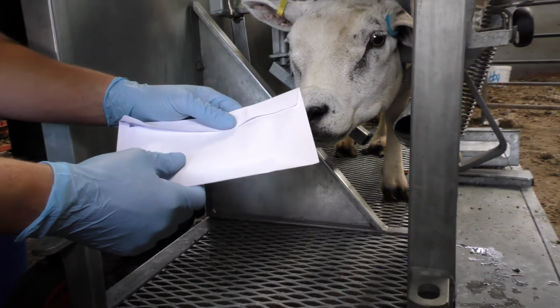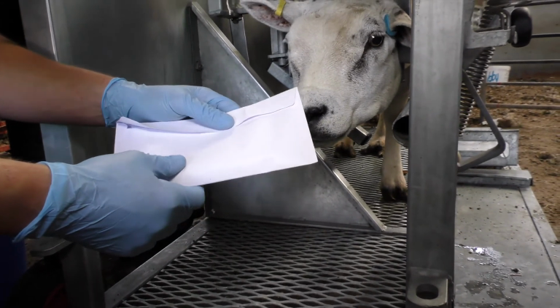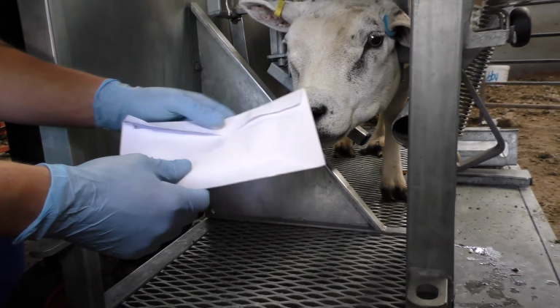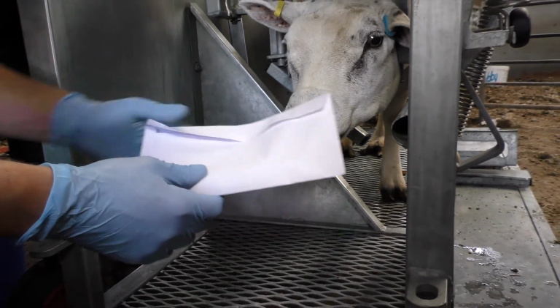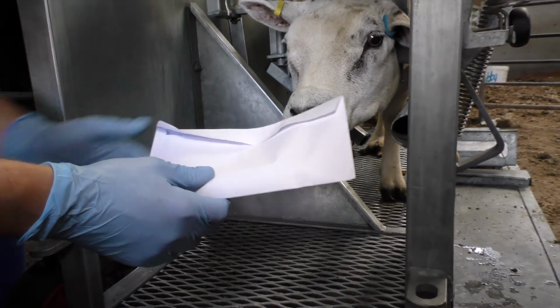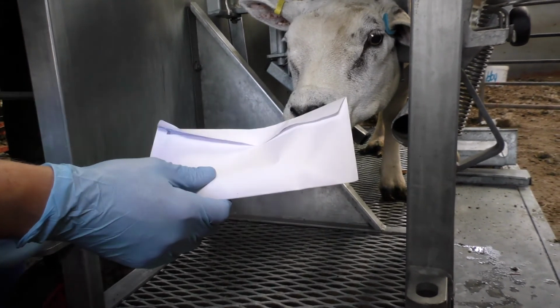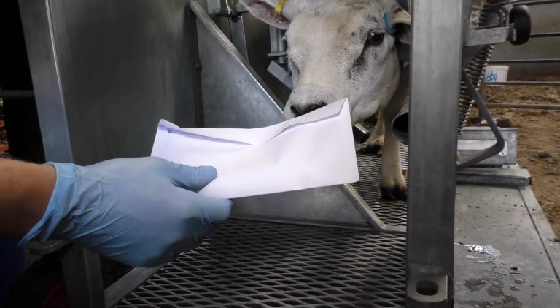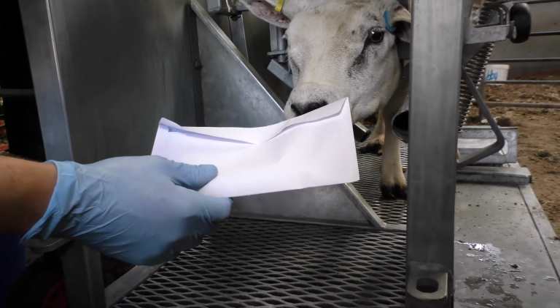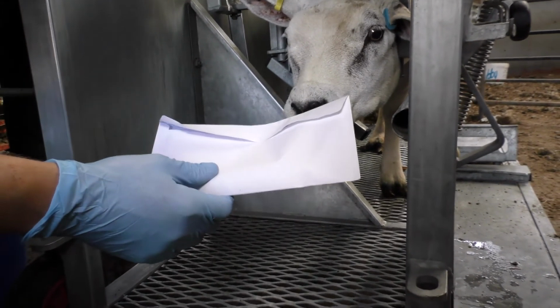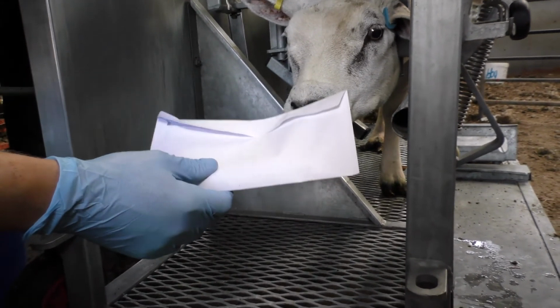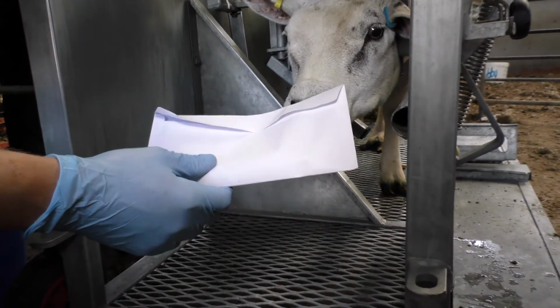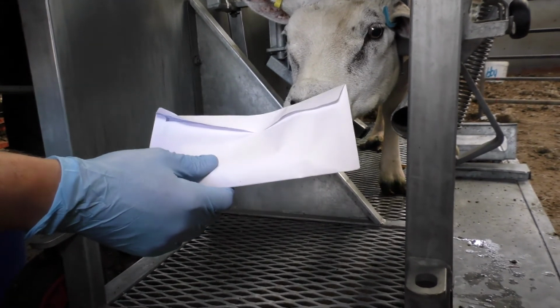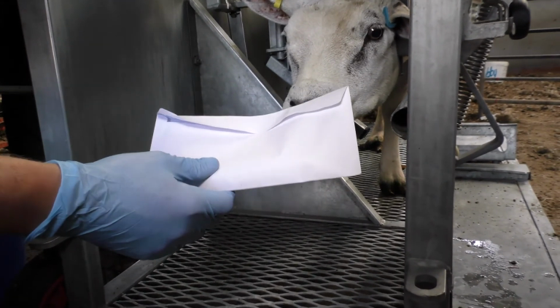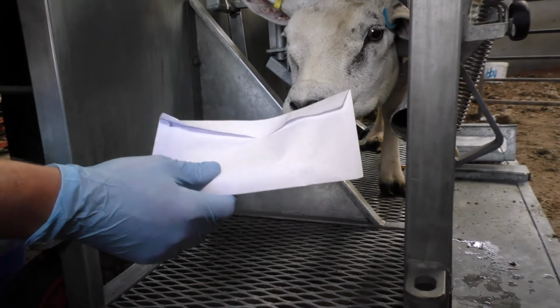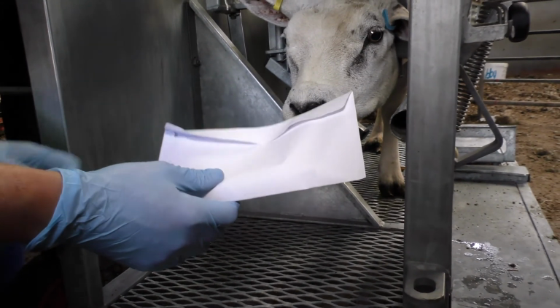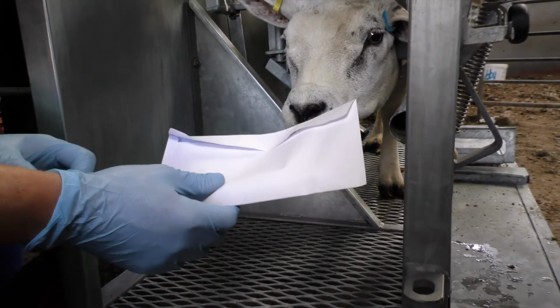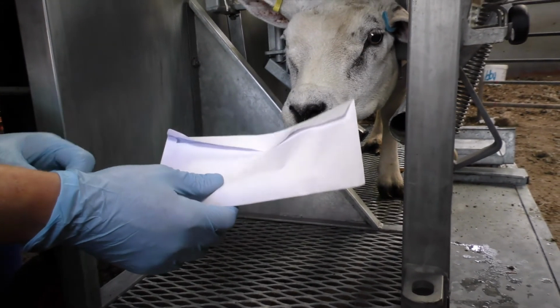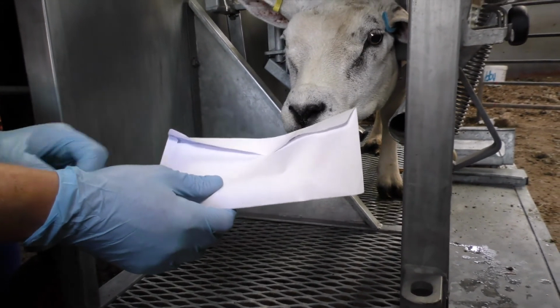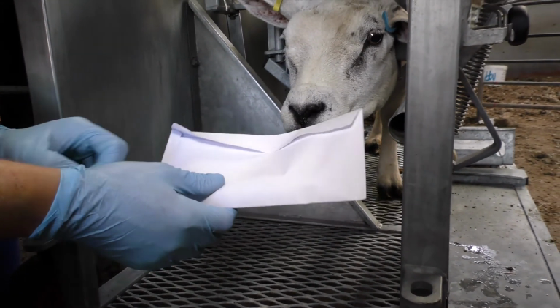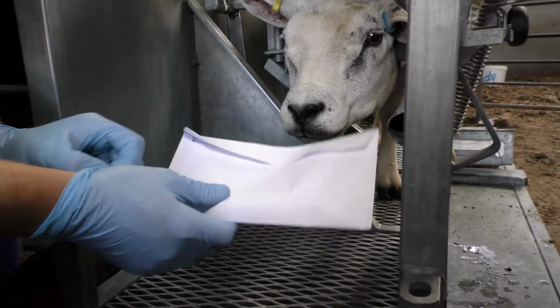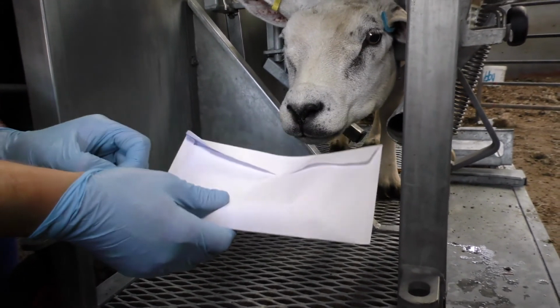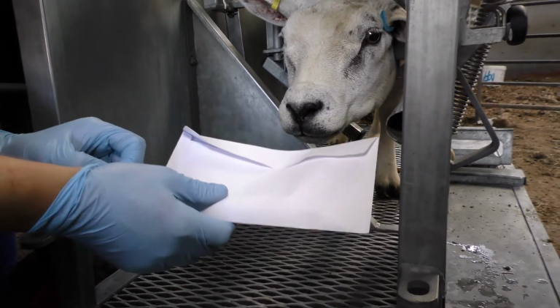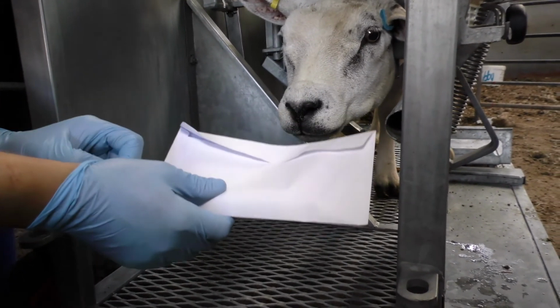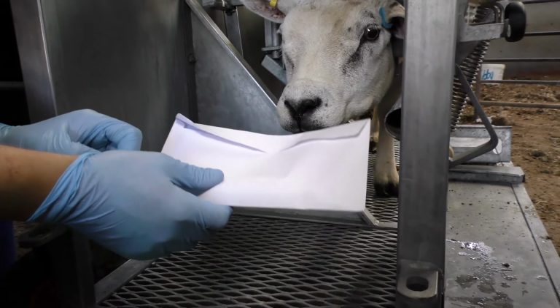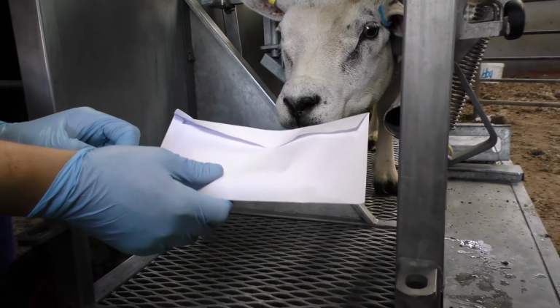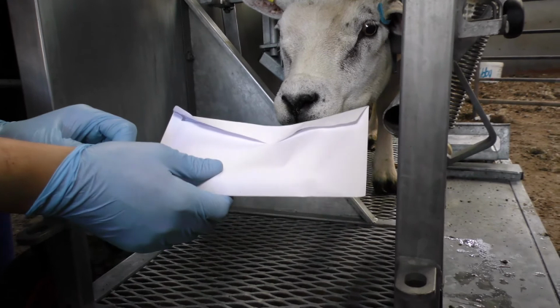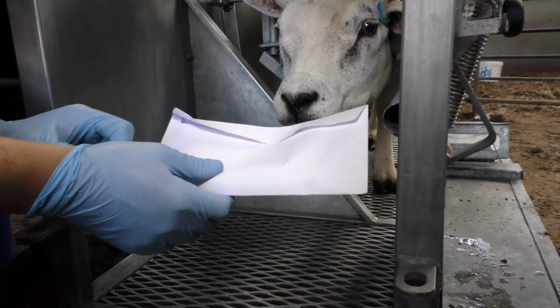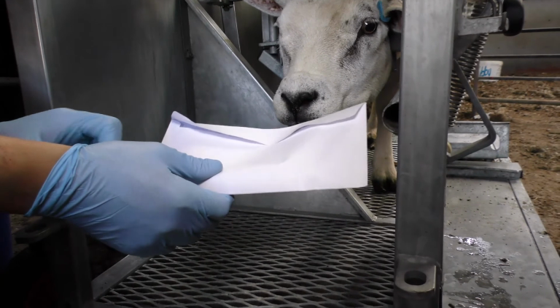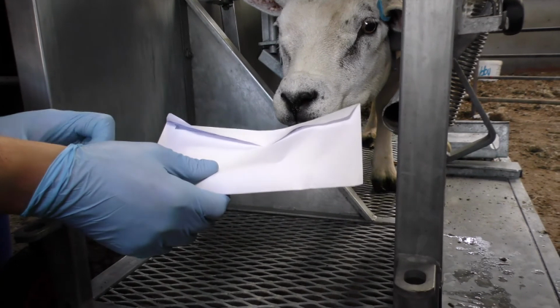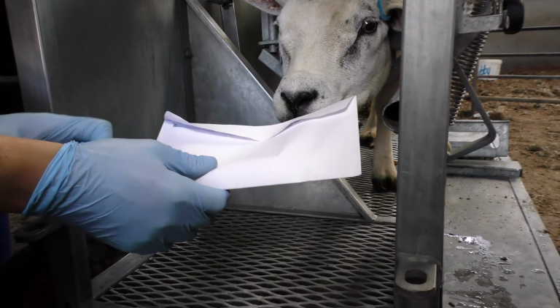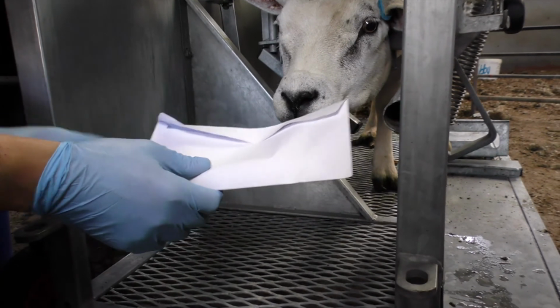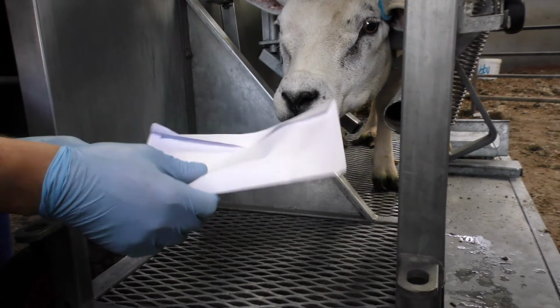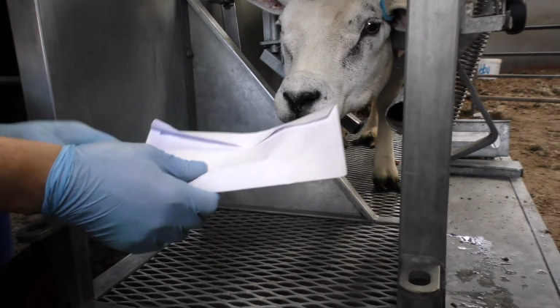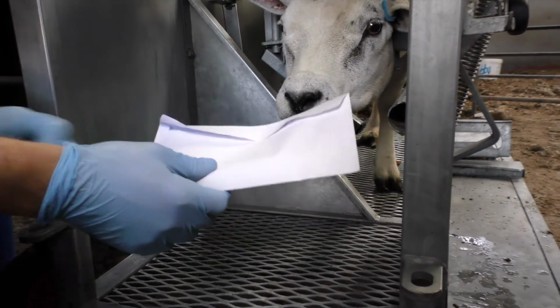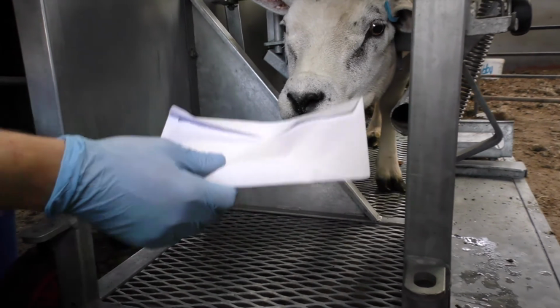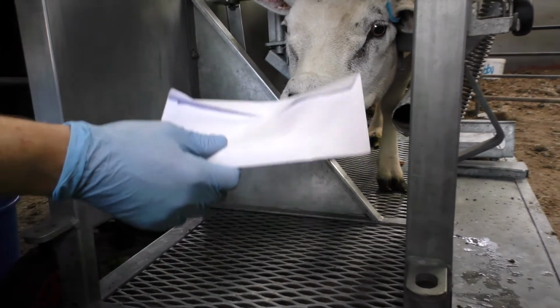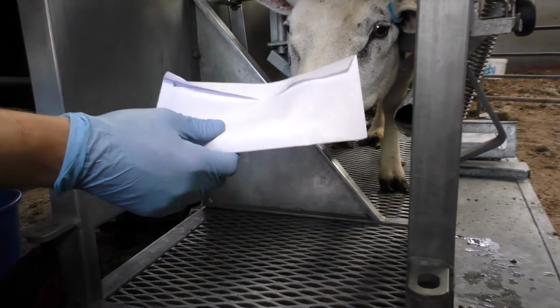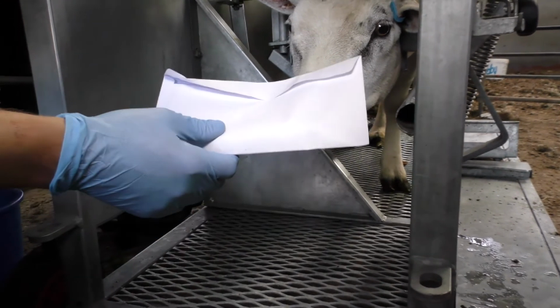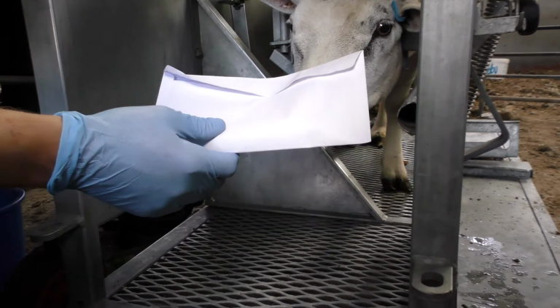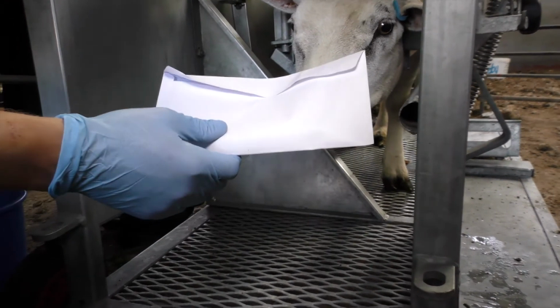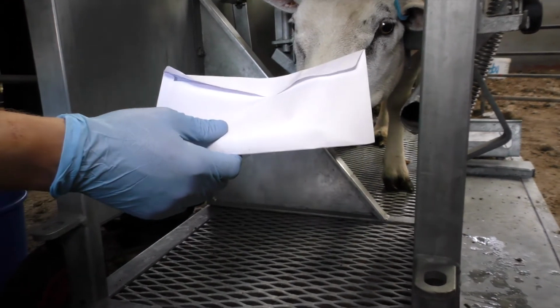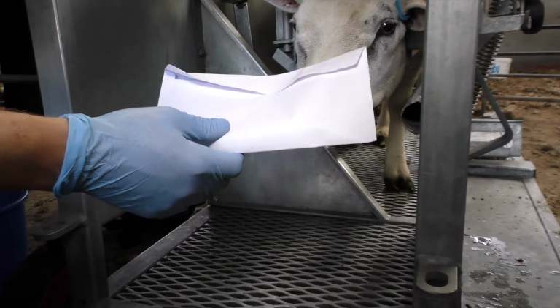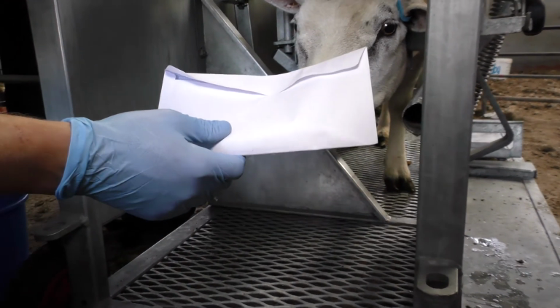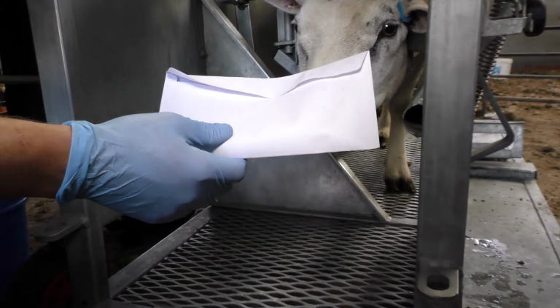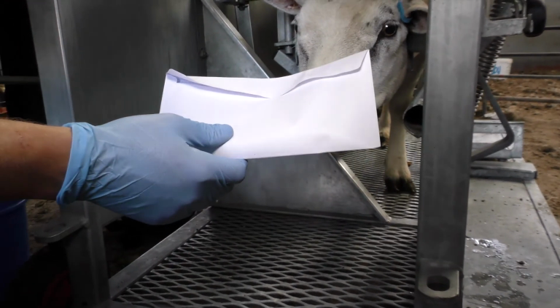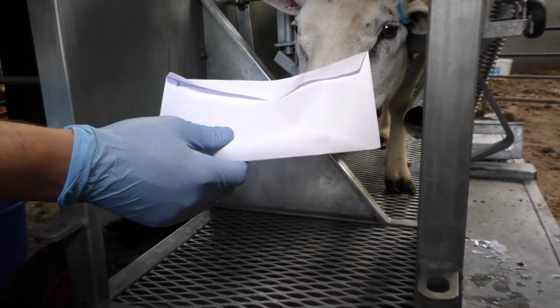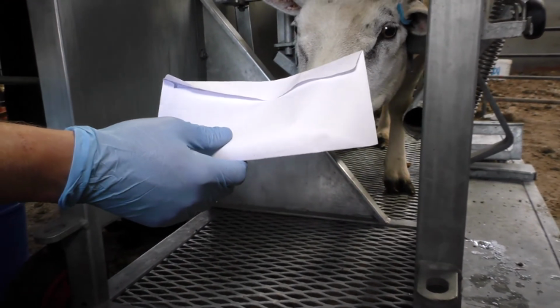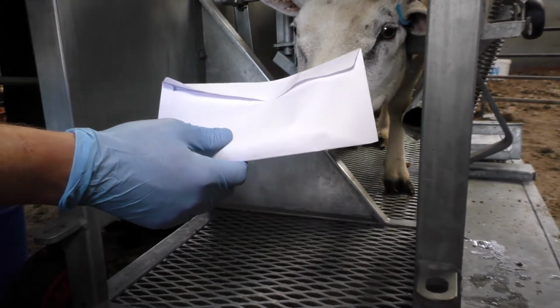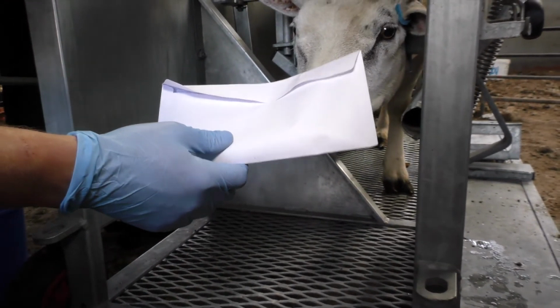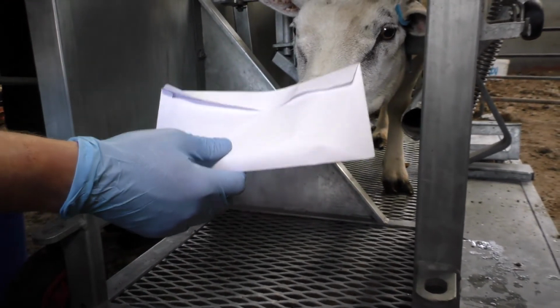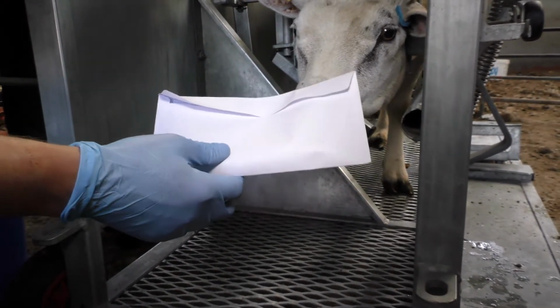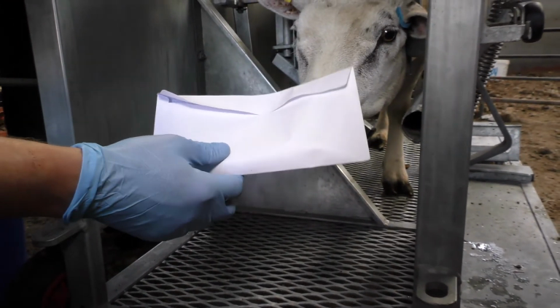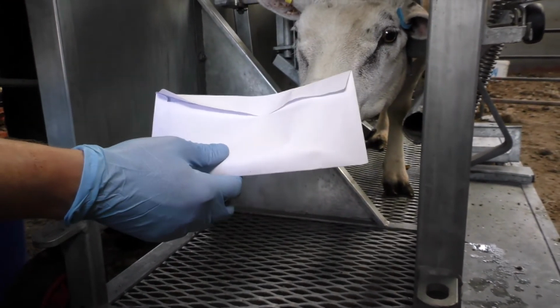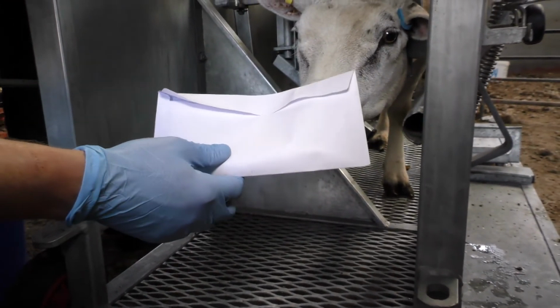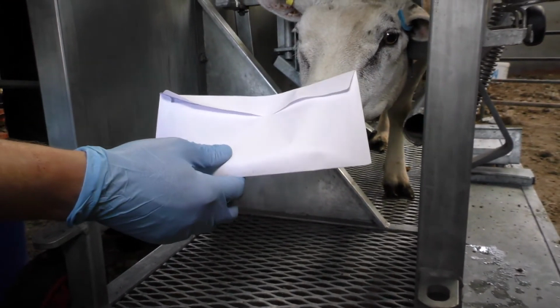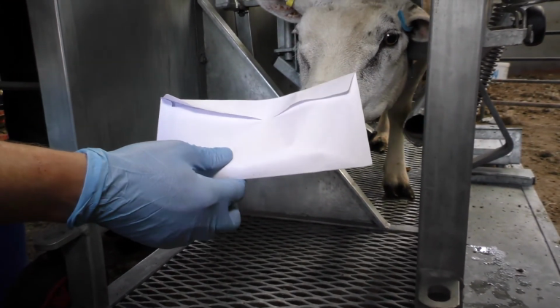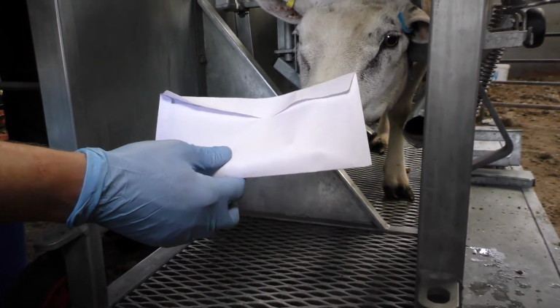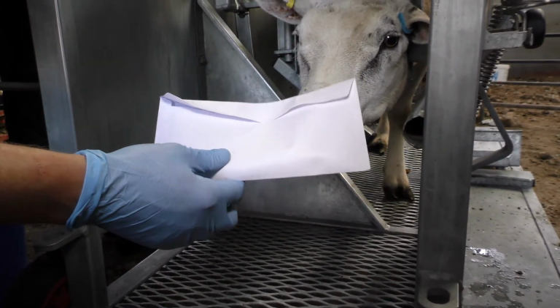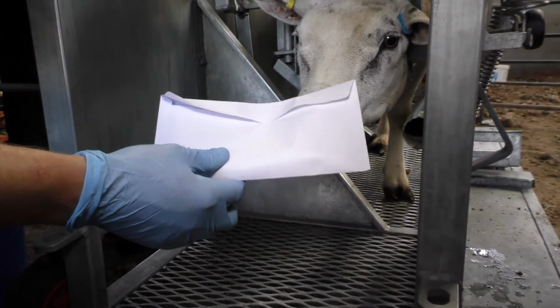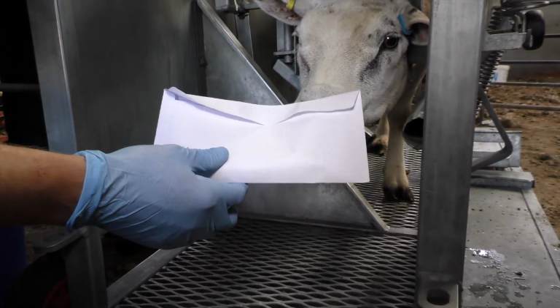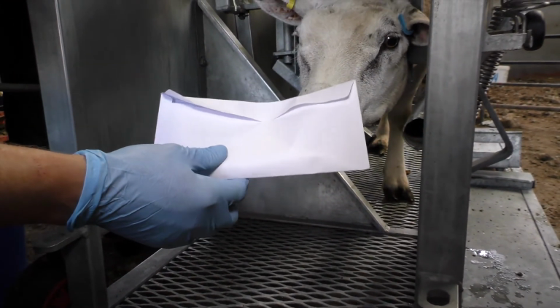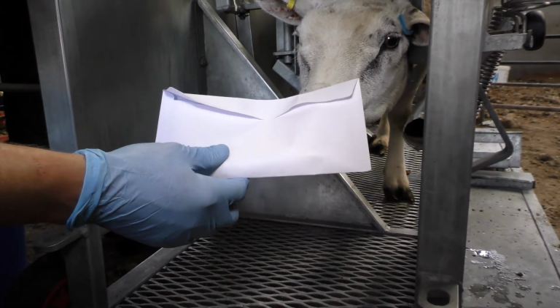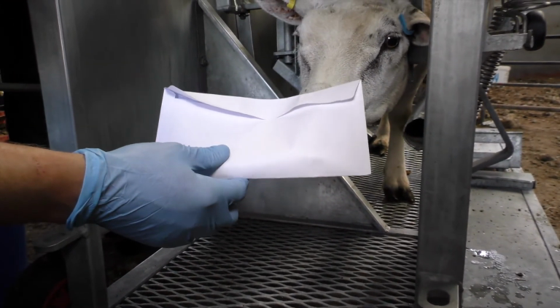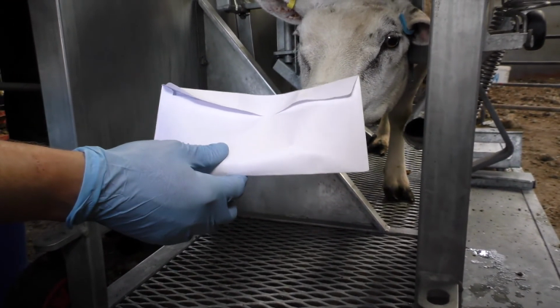And once we're done, remember to take the gloves off and put a new pair of gloves on for sampling the next sheep.